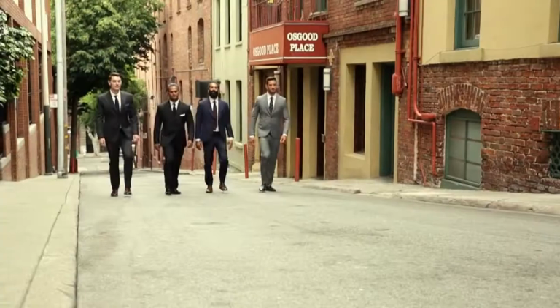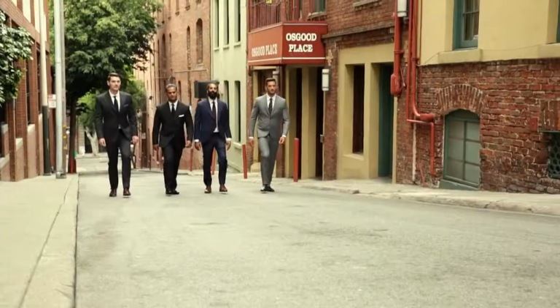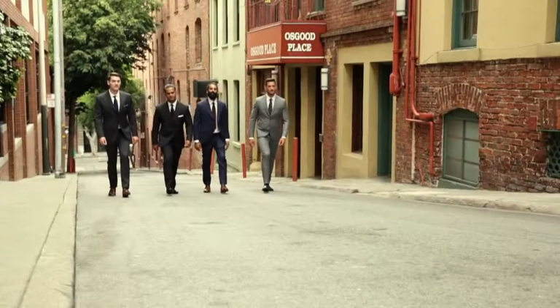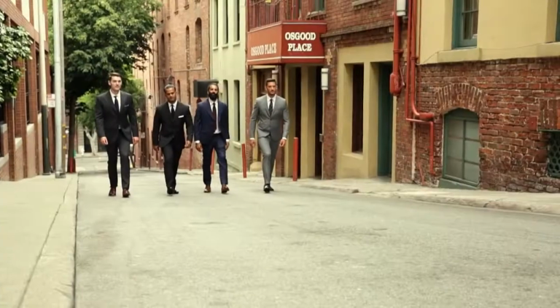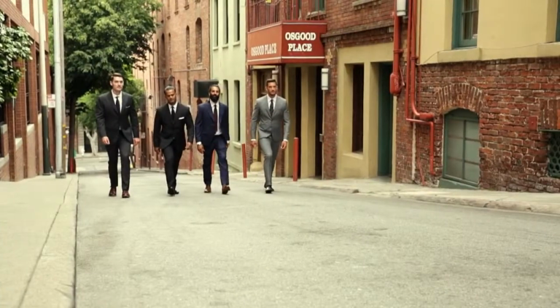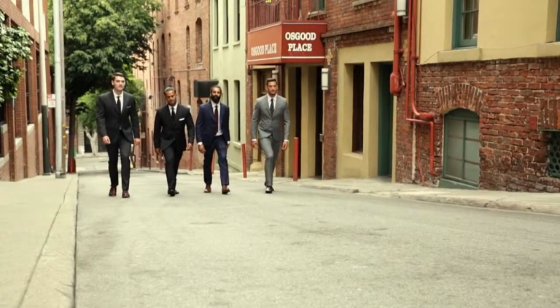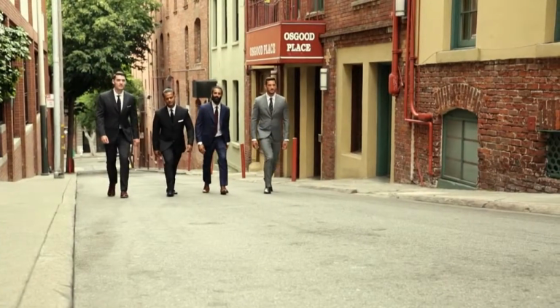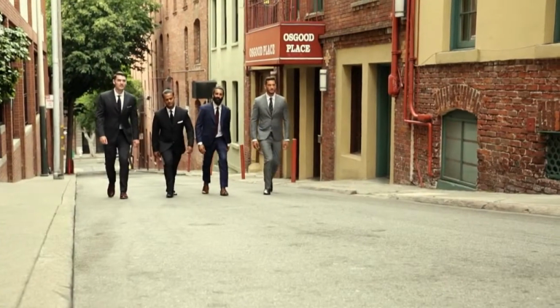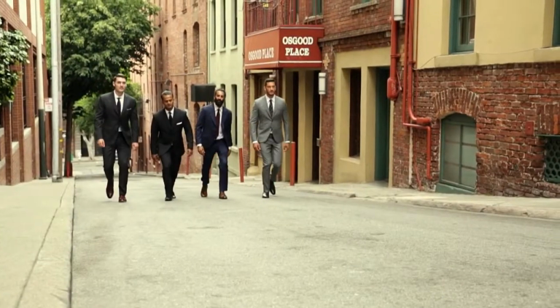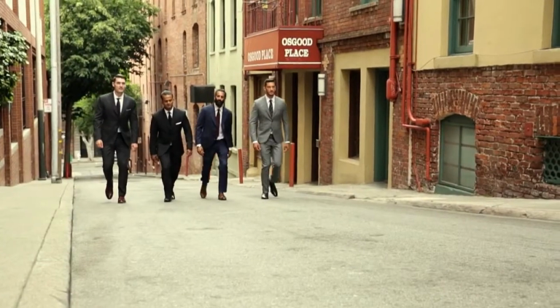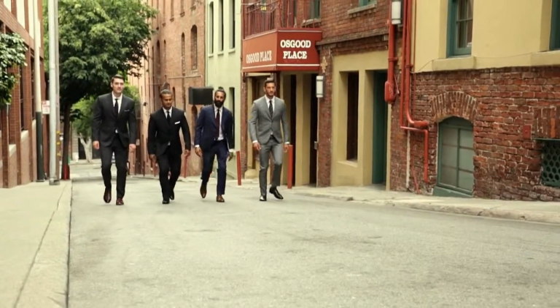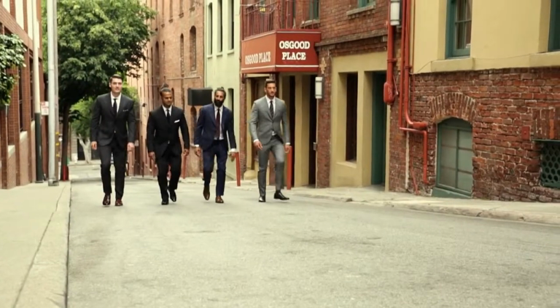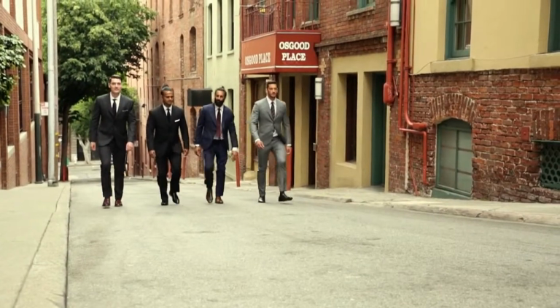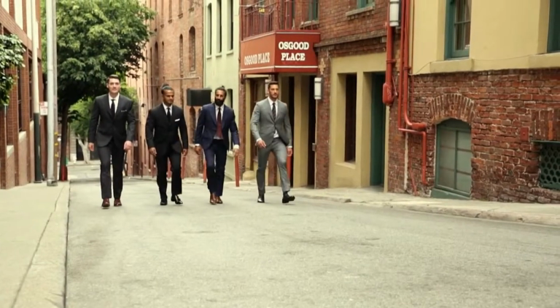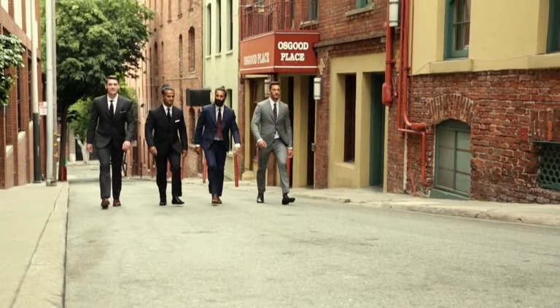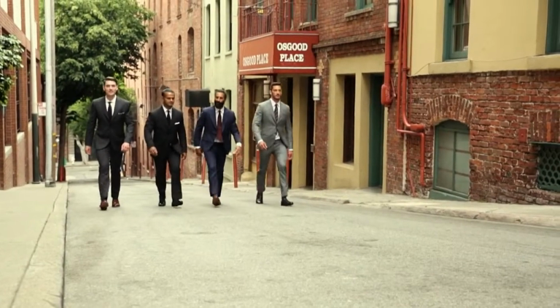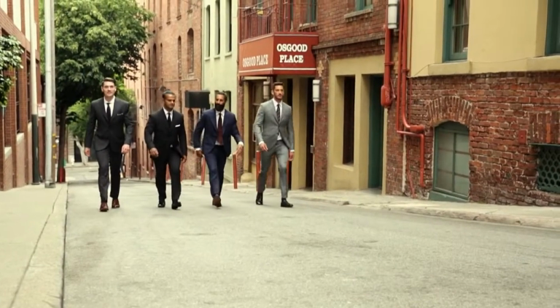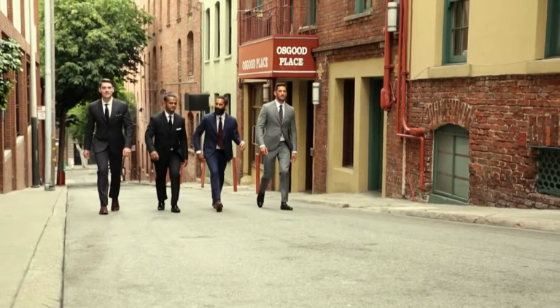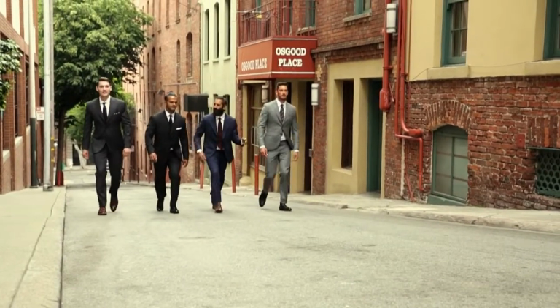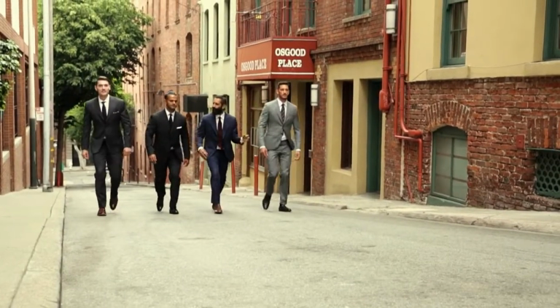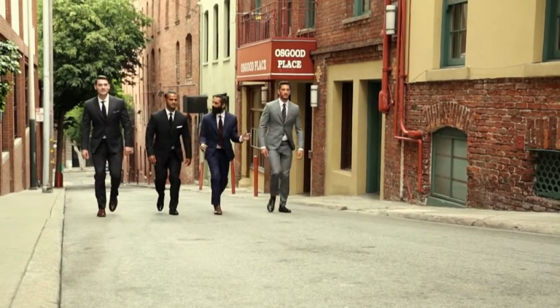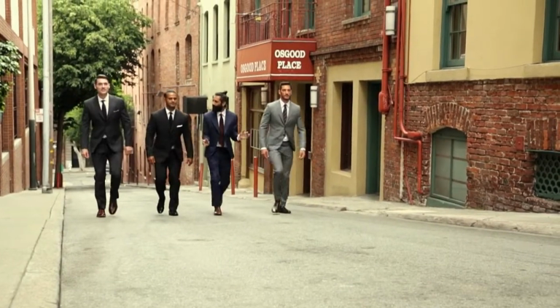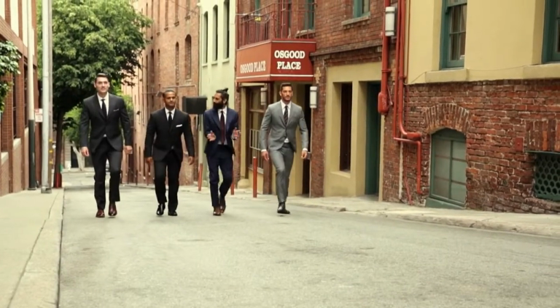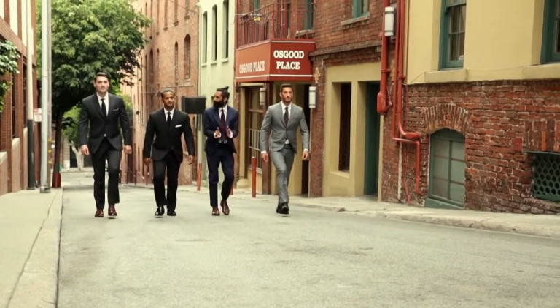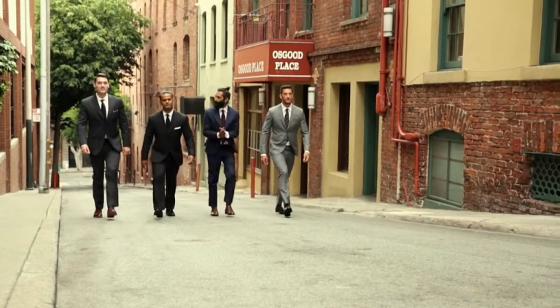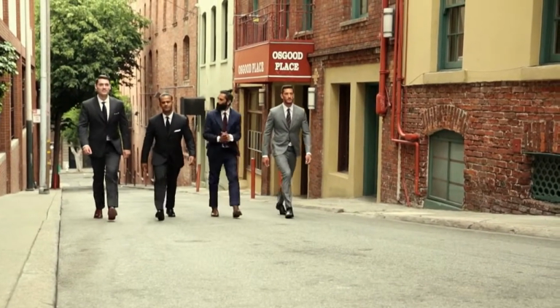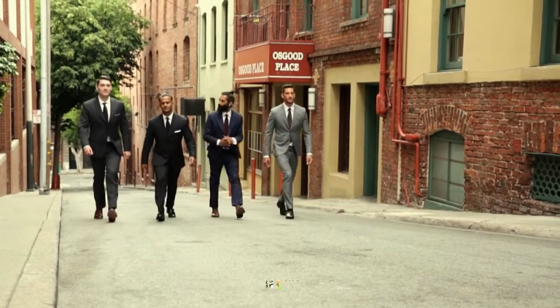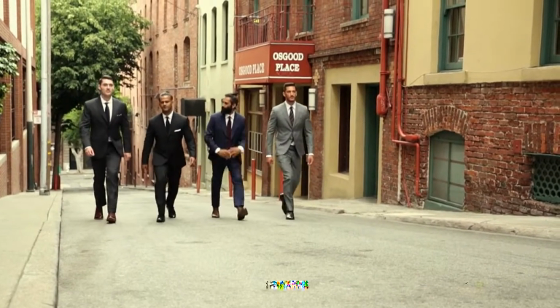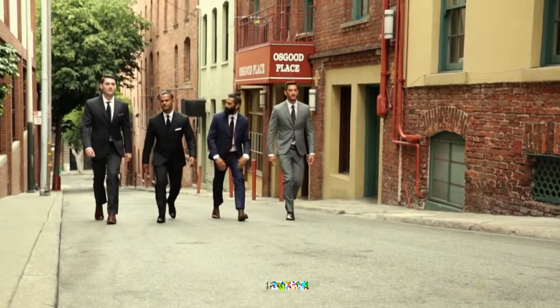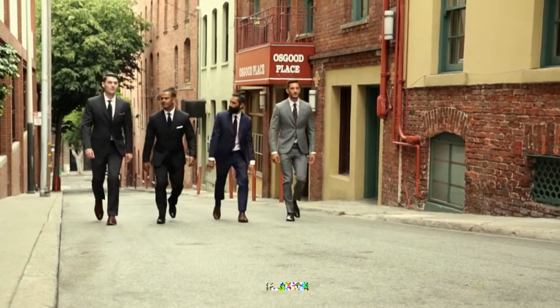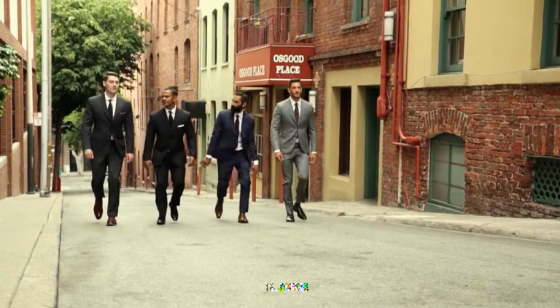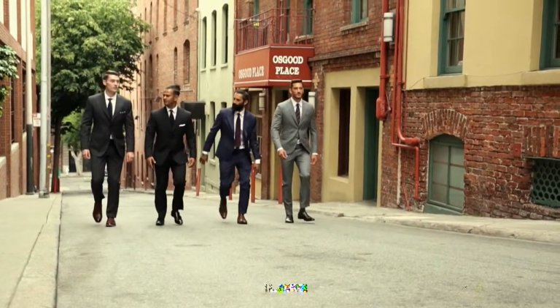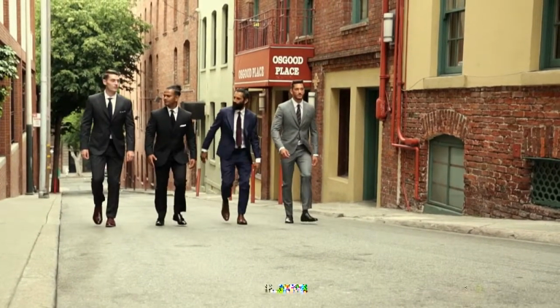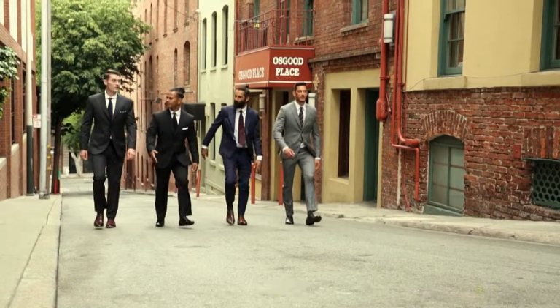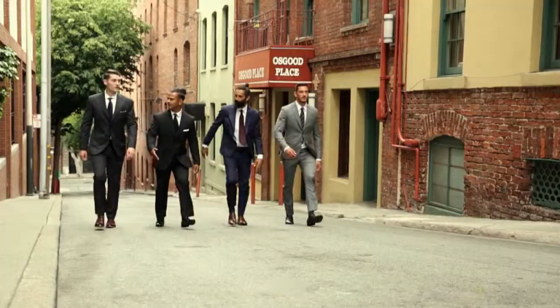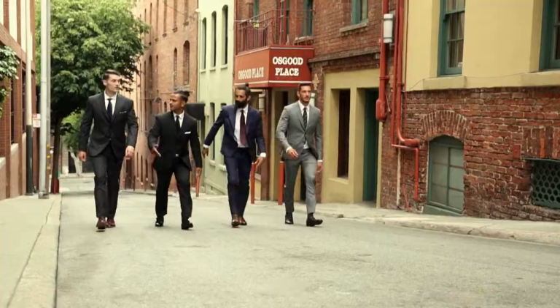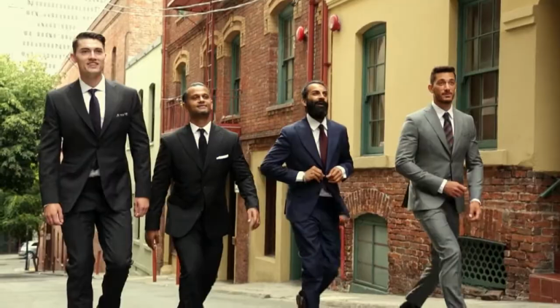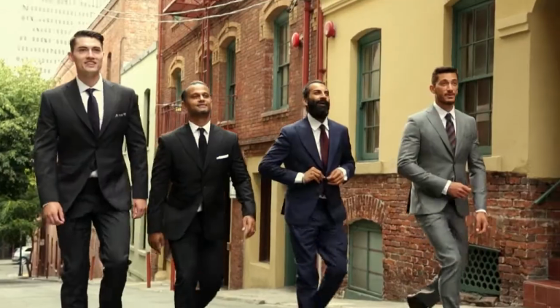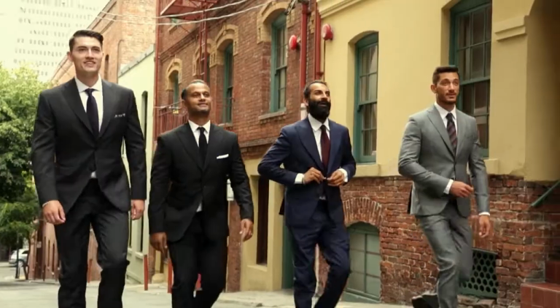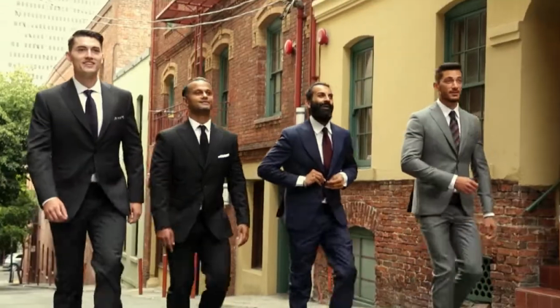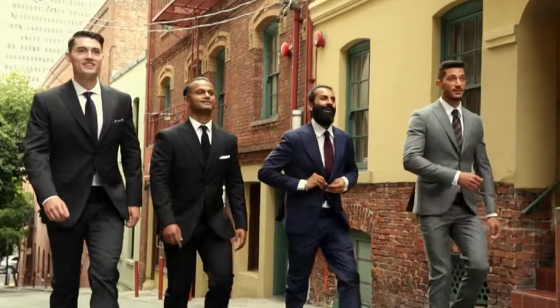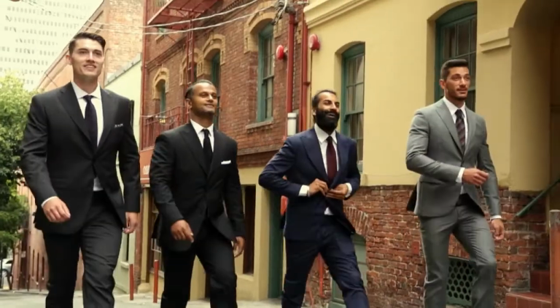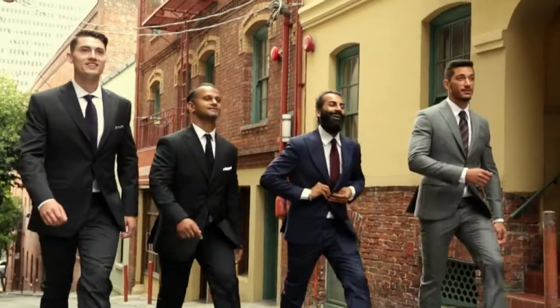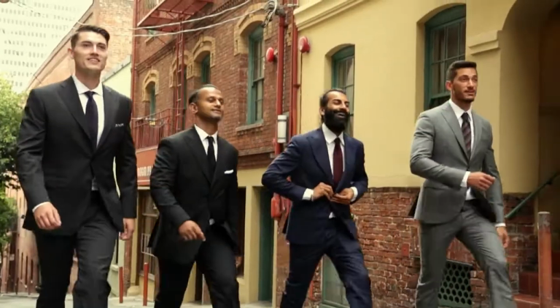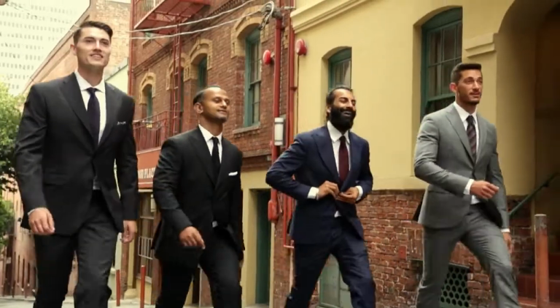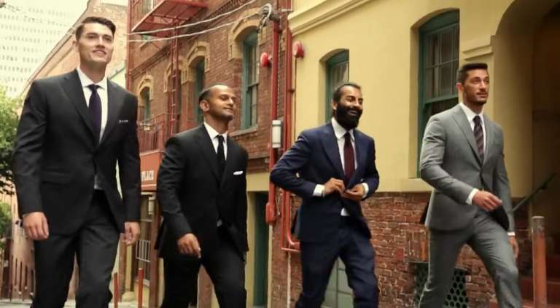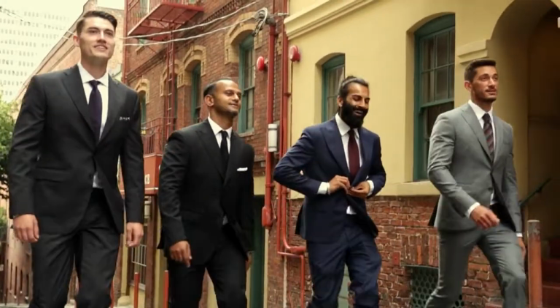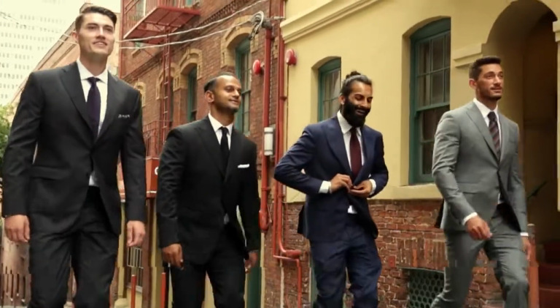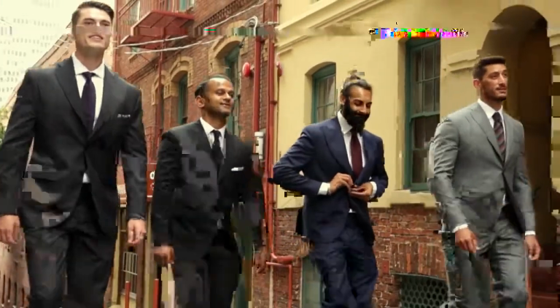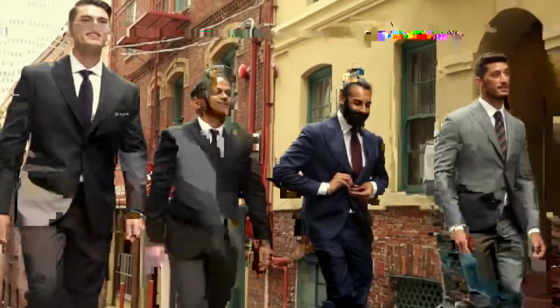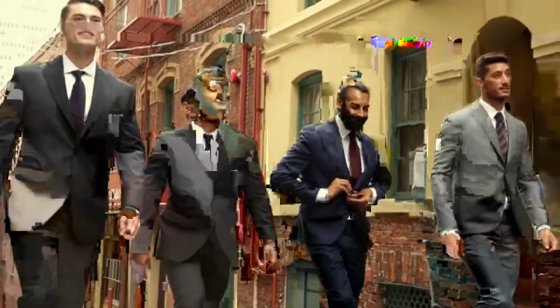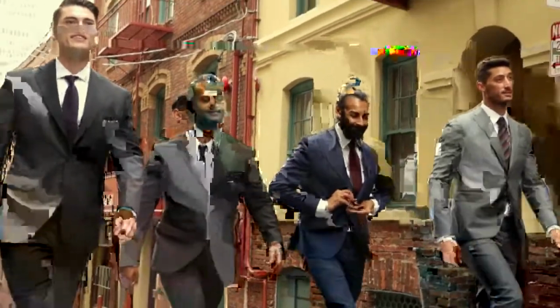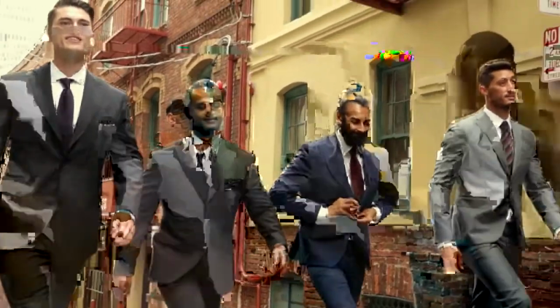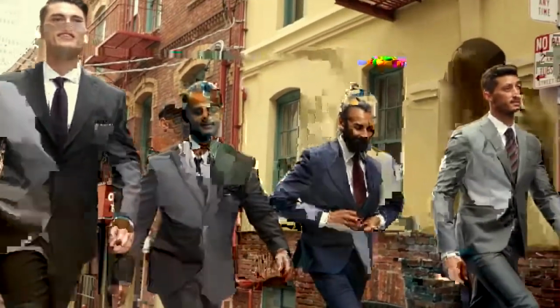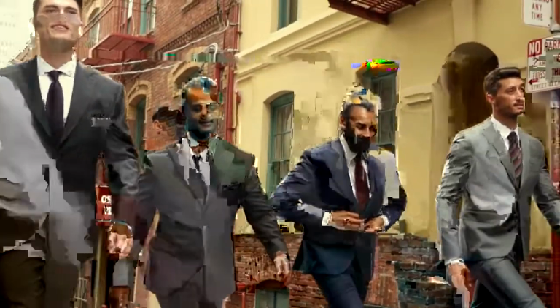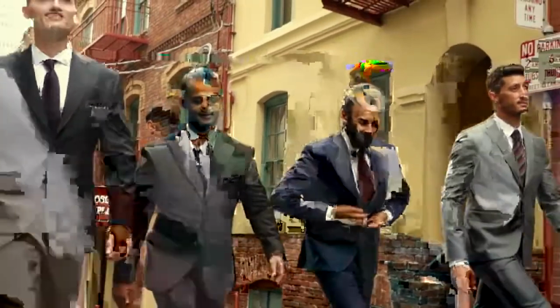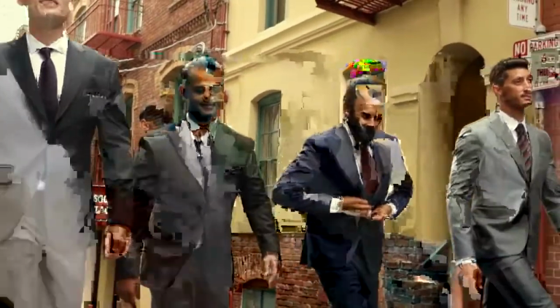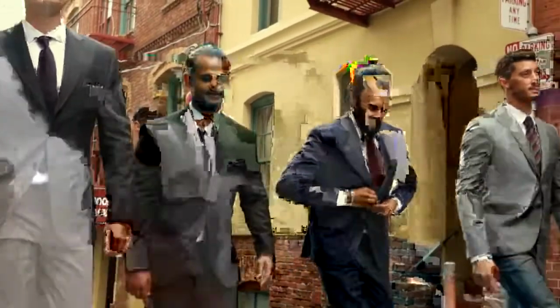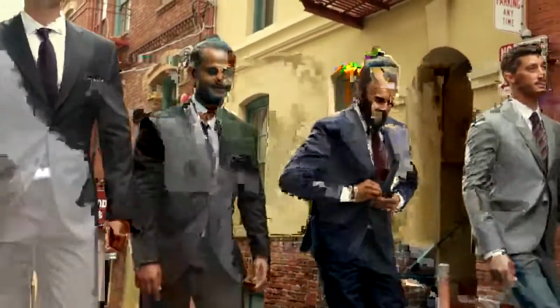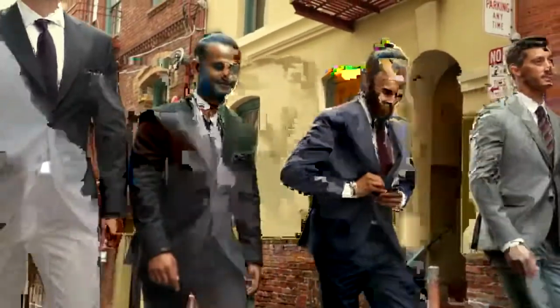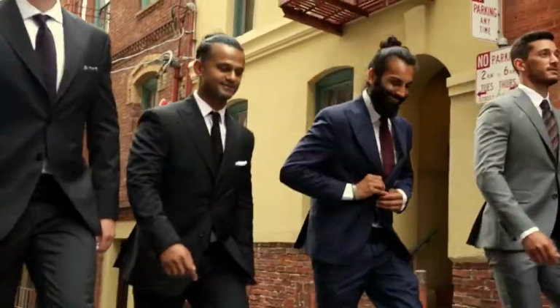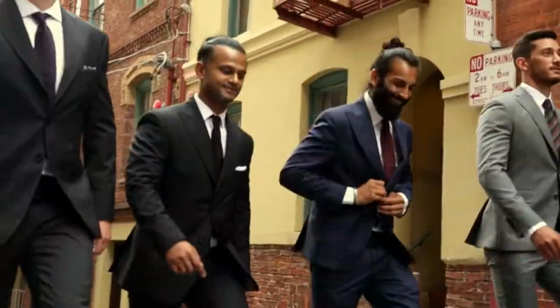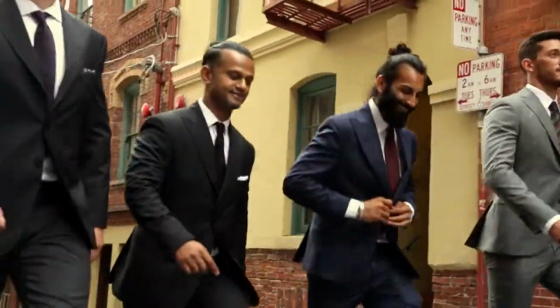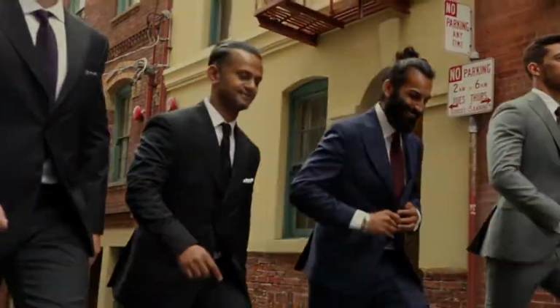Traditionally, Italian designer suits are expensive — very expensive. But why is that?